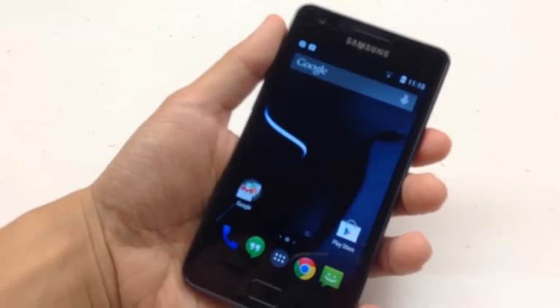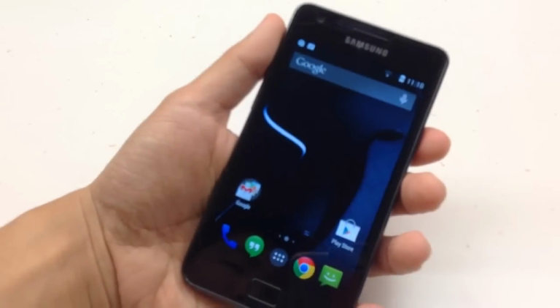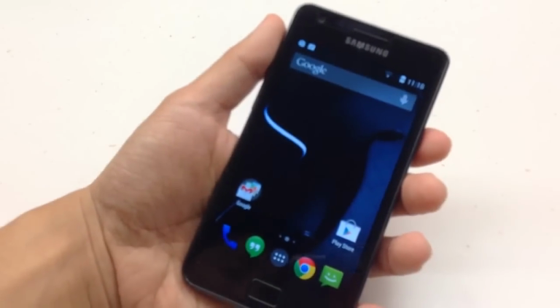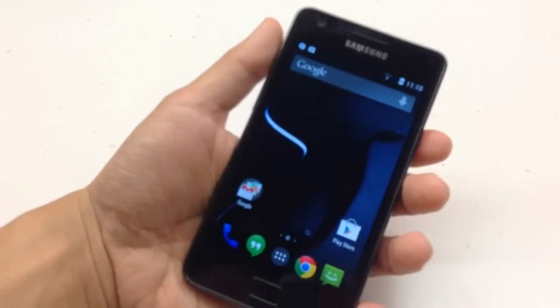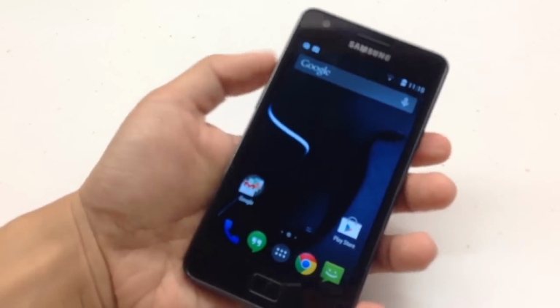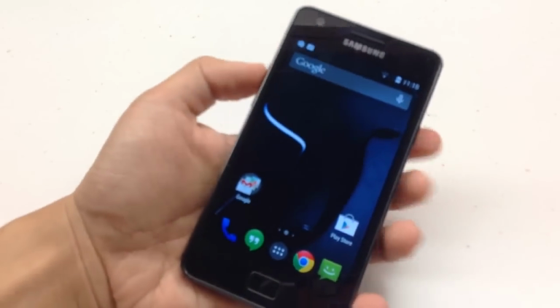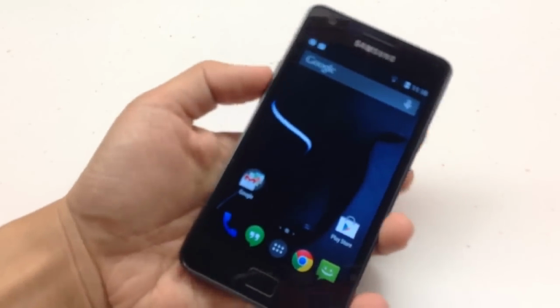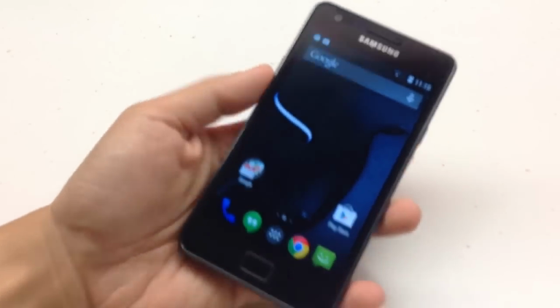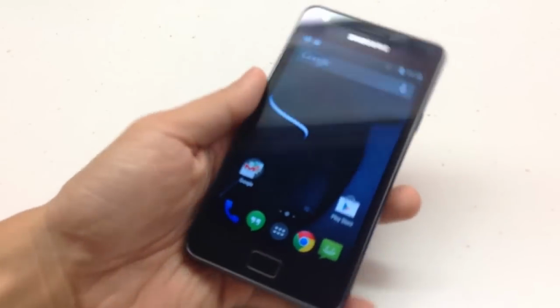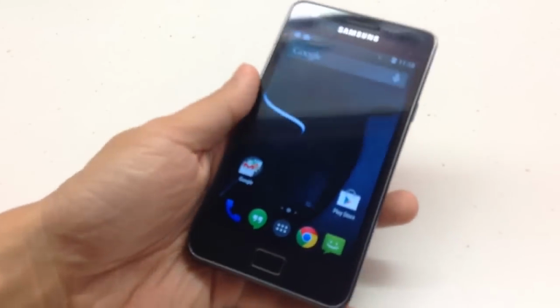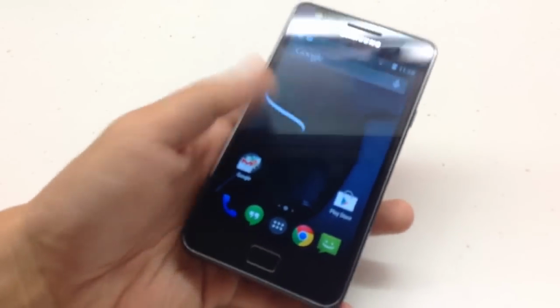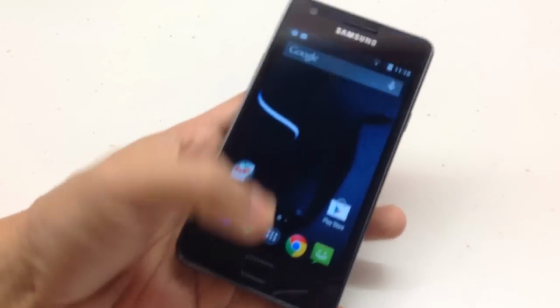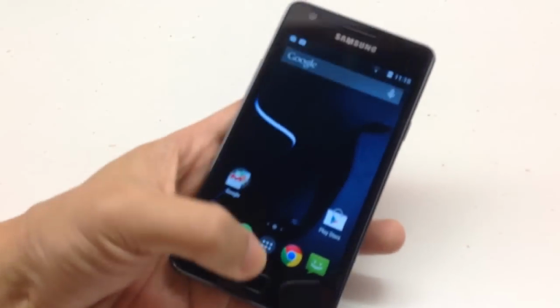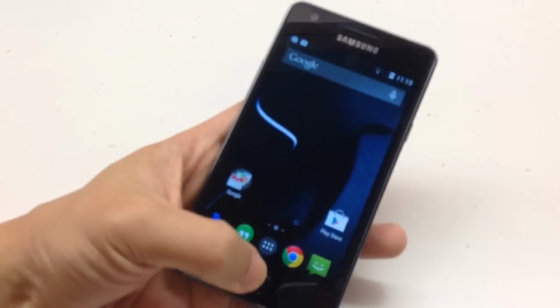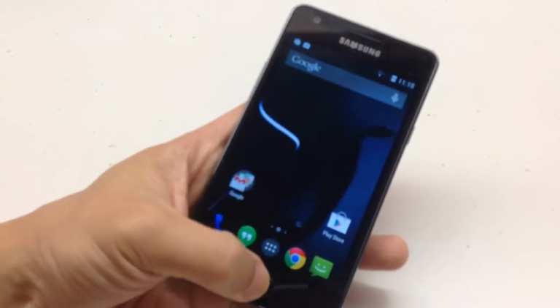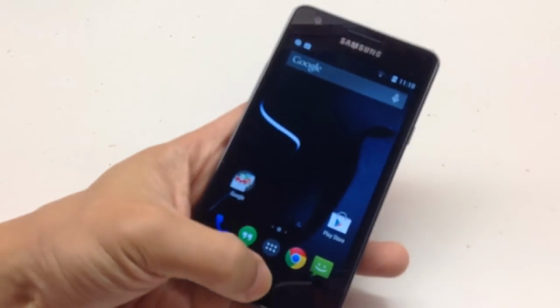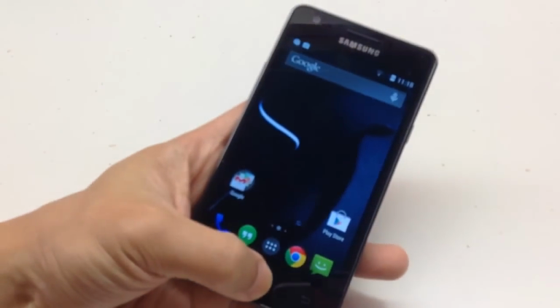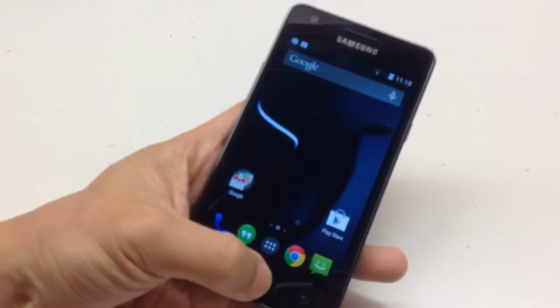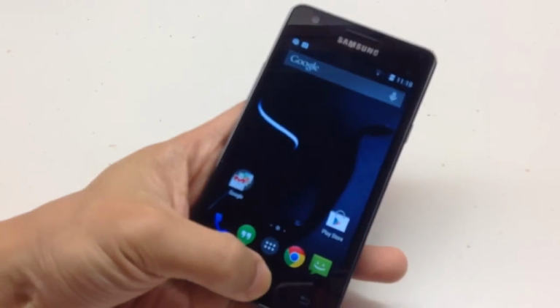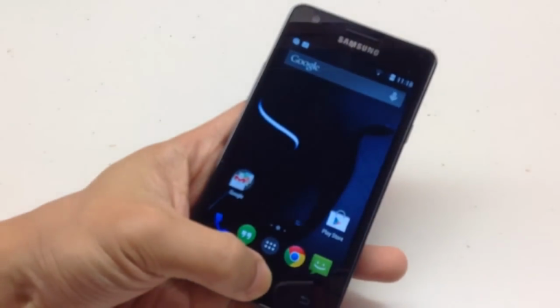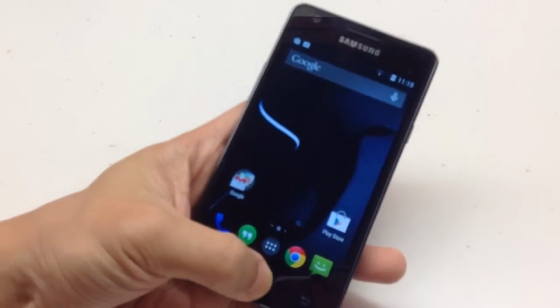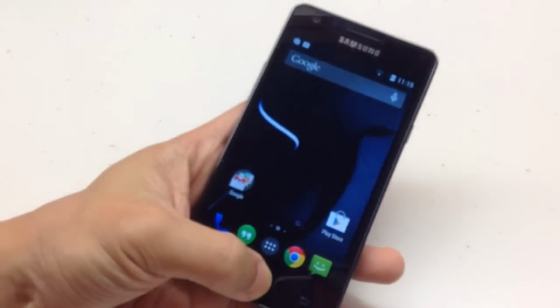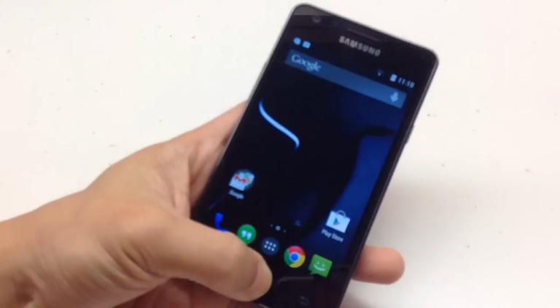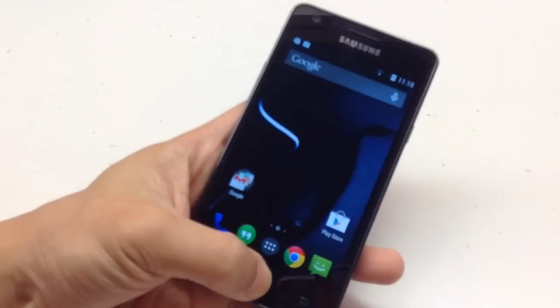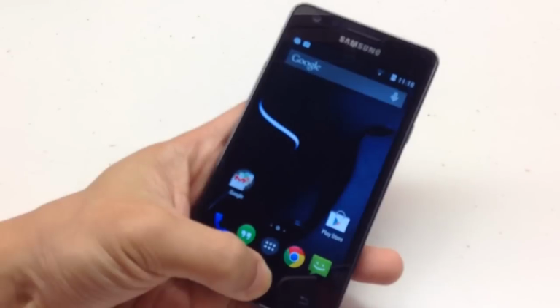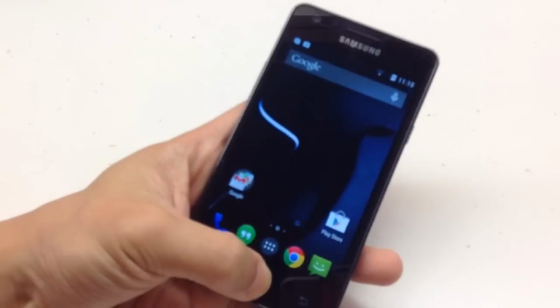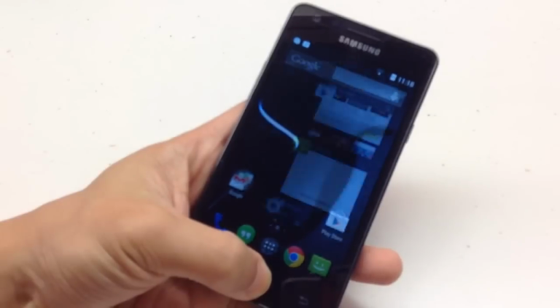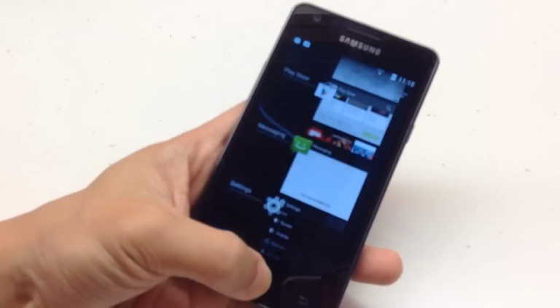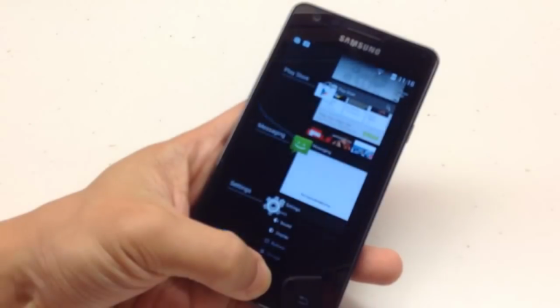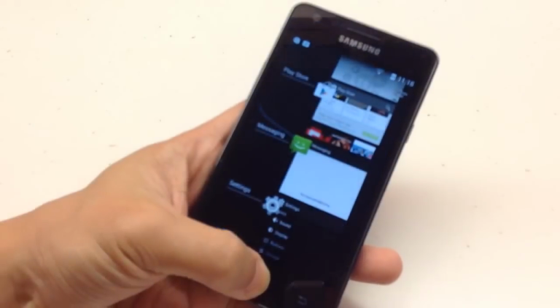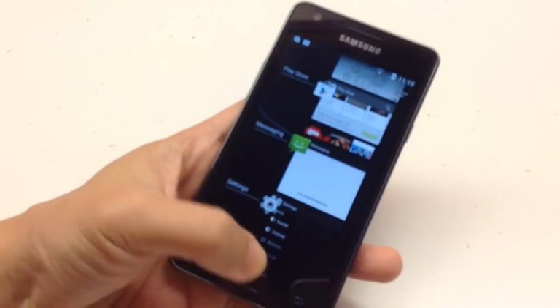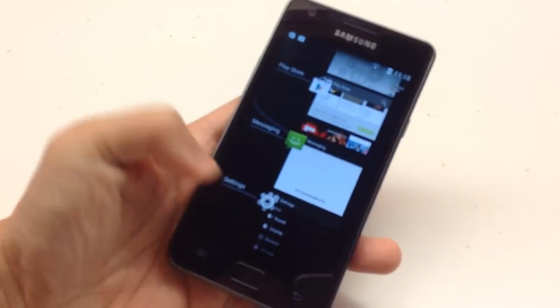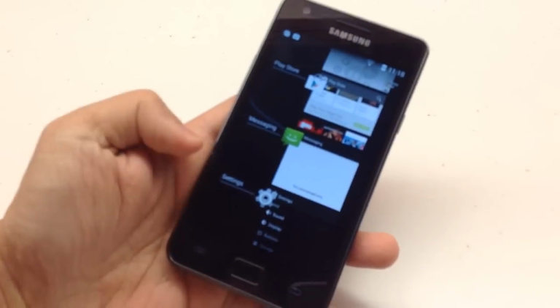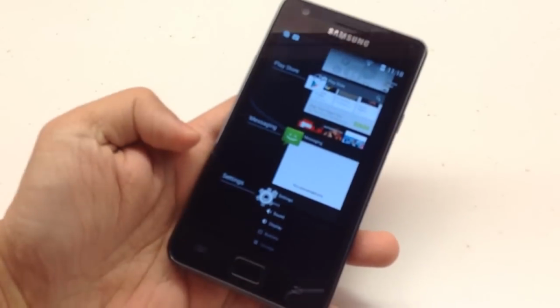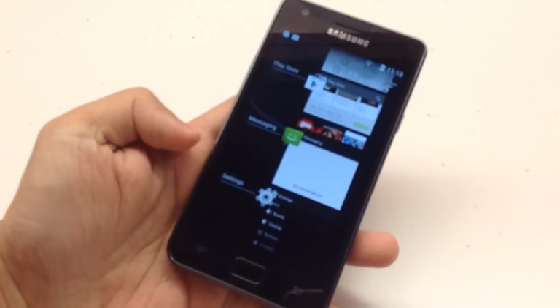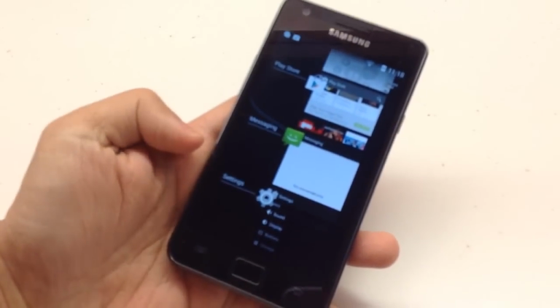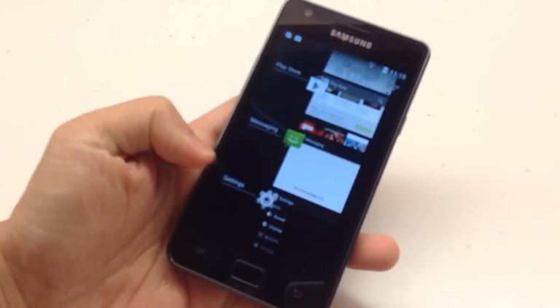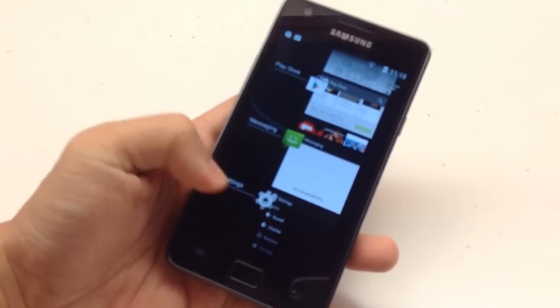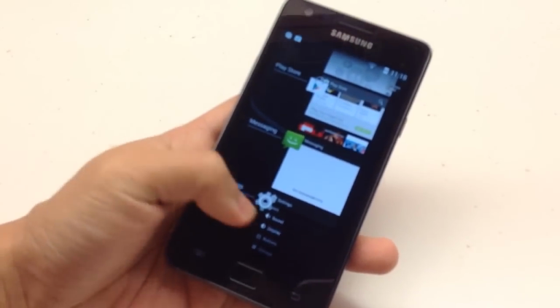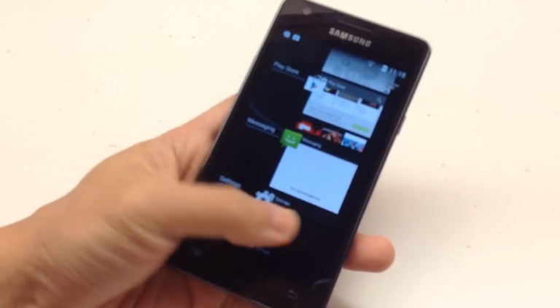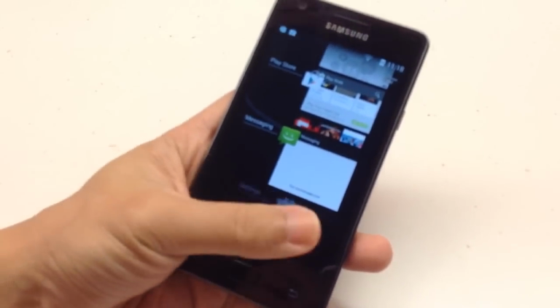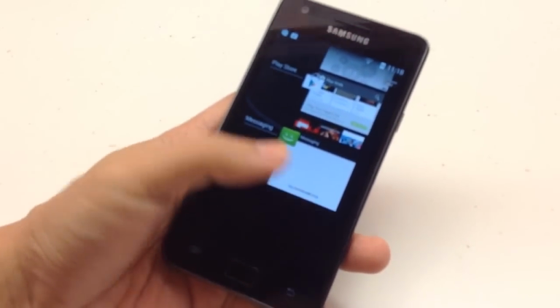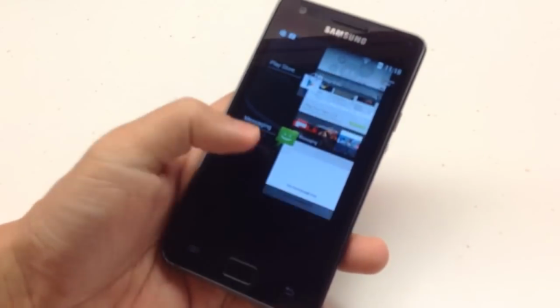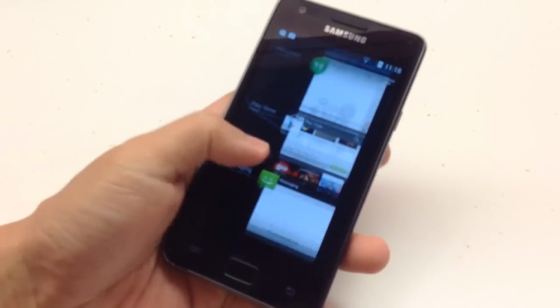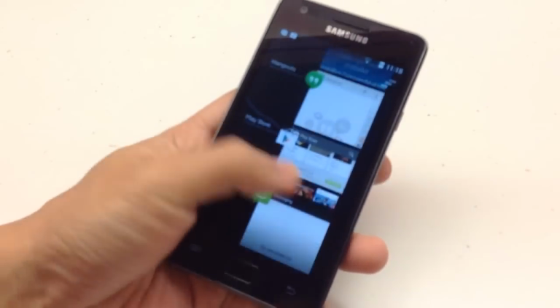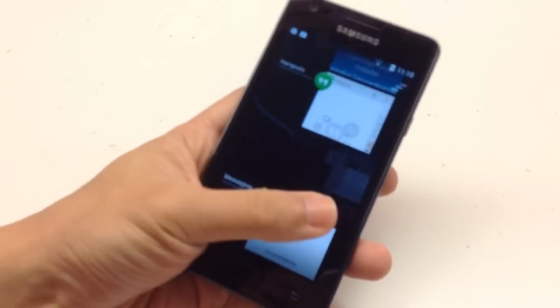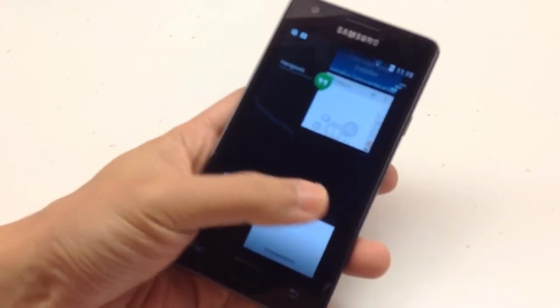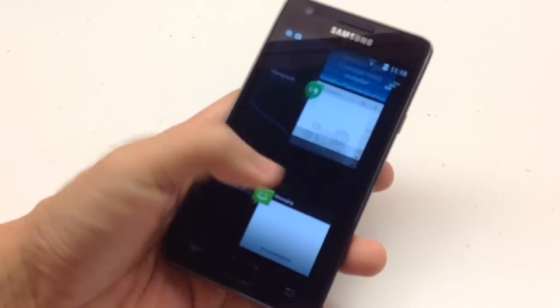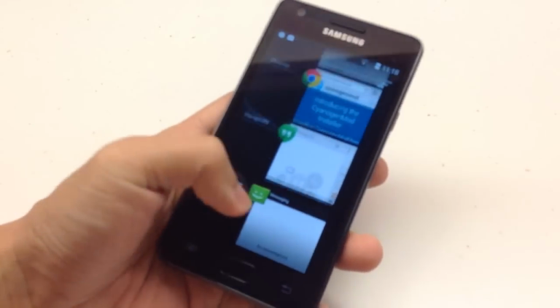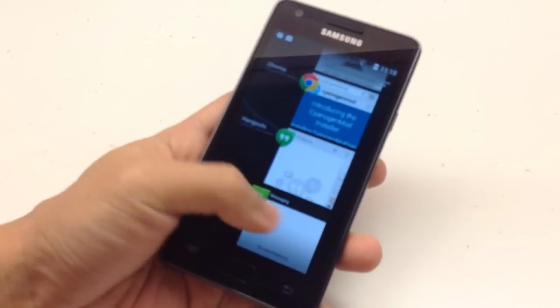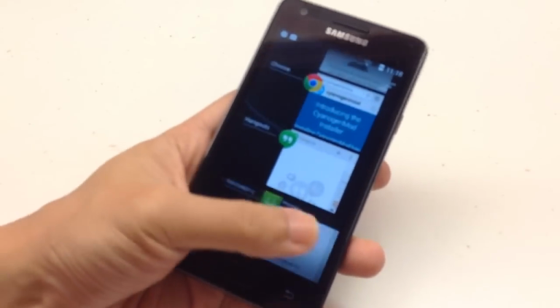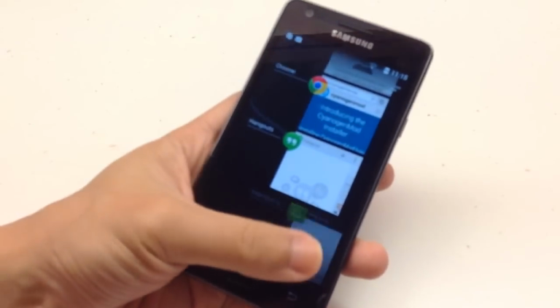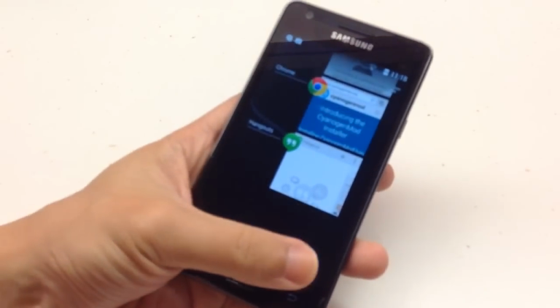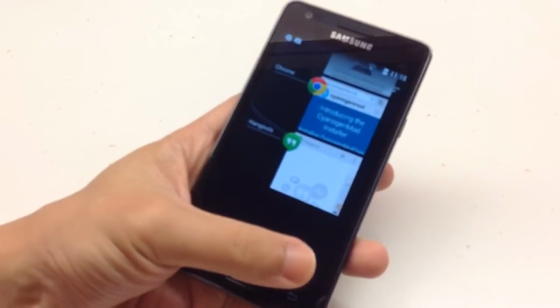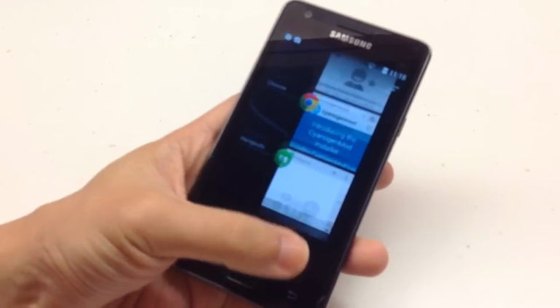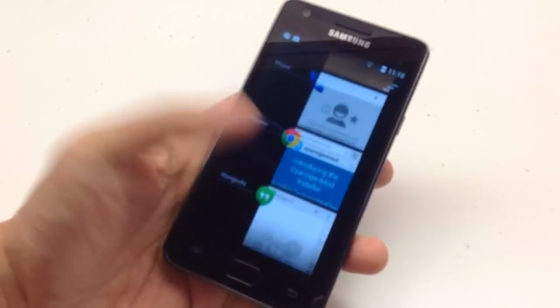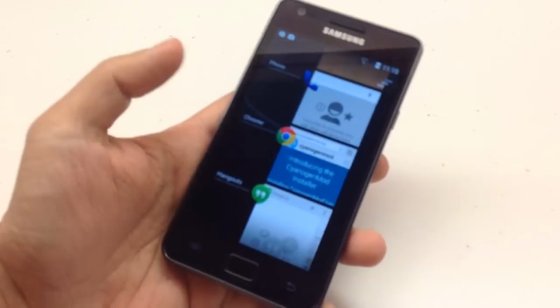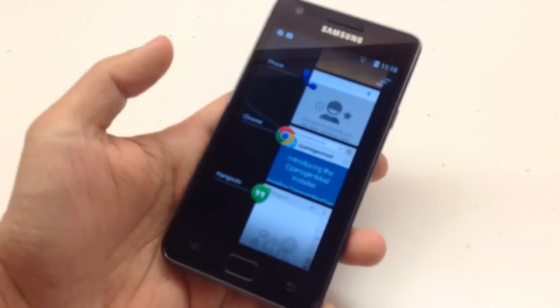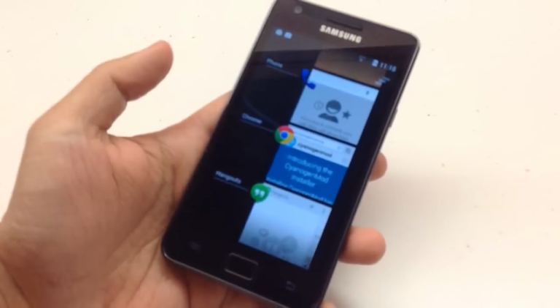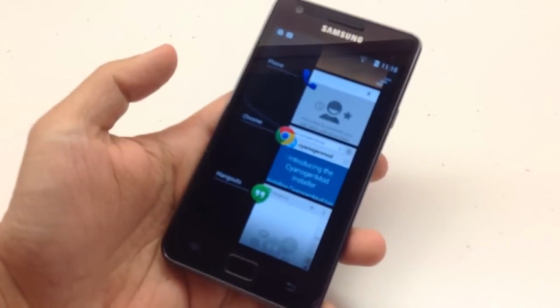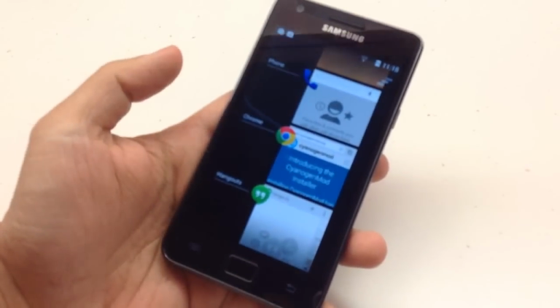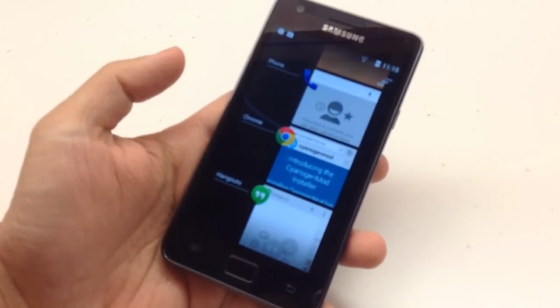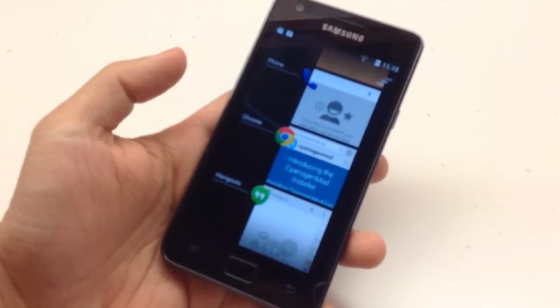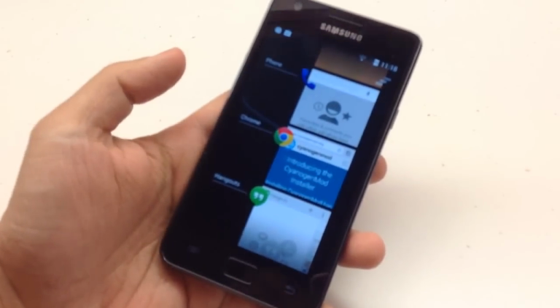To access the recent apps, long press the home button. You can kill the apps one by one or kill all together.